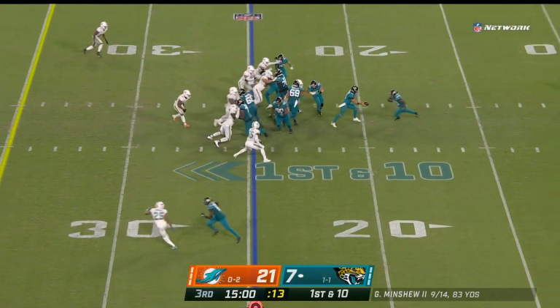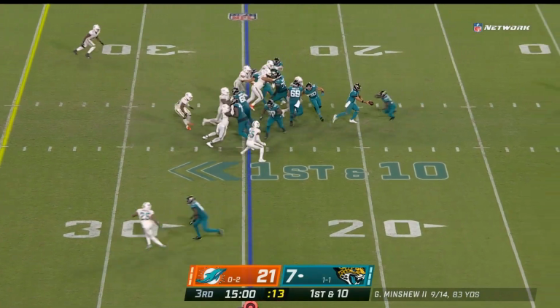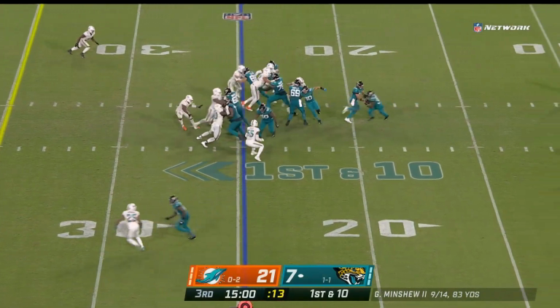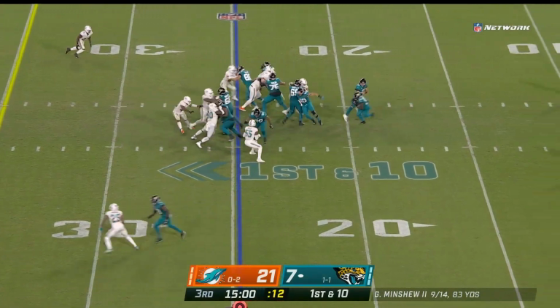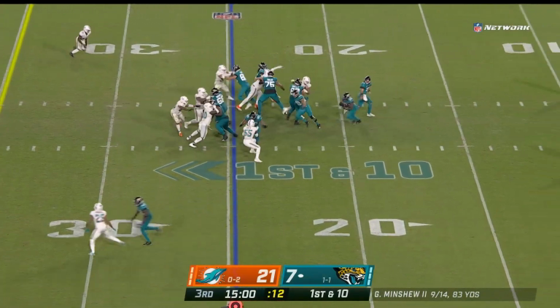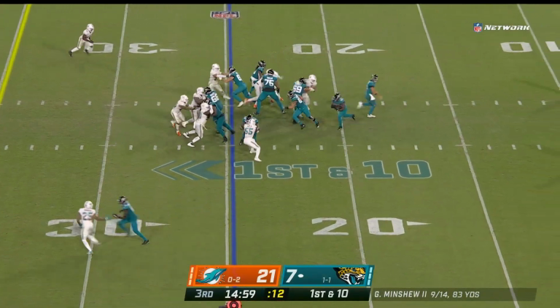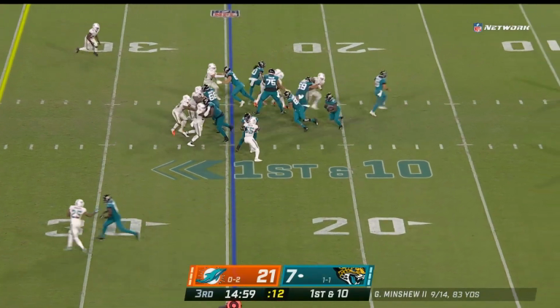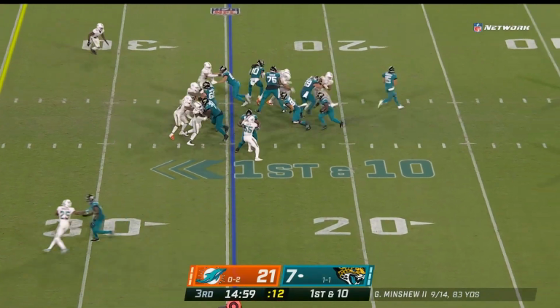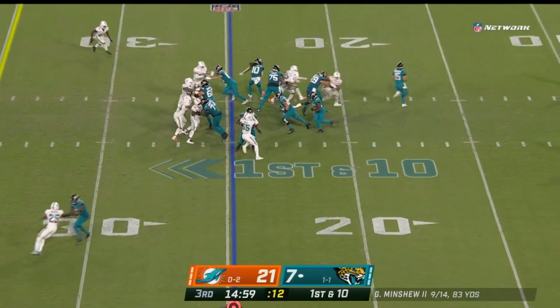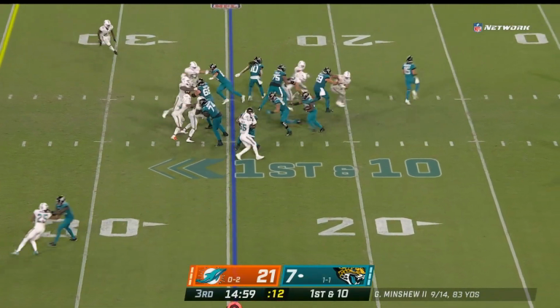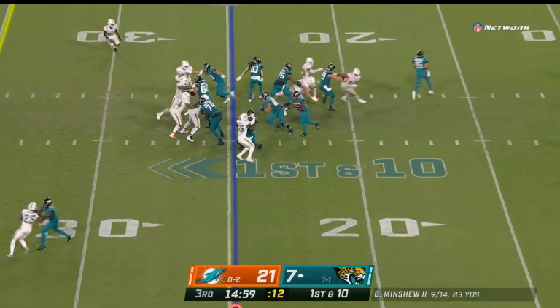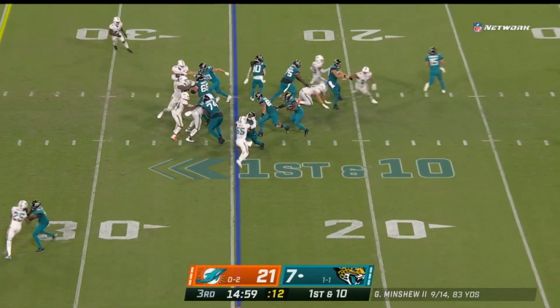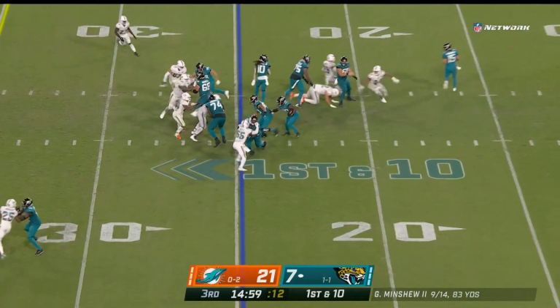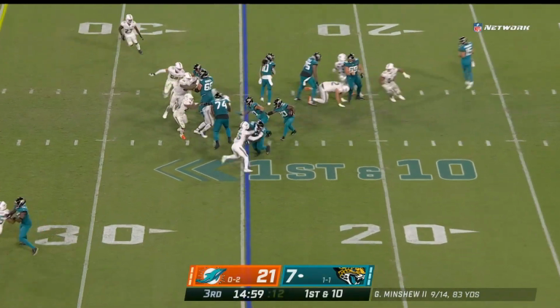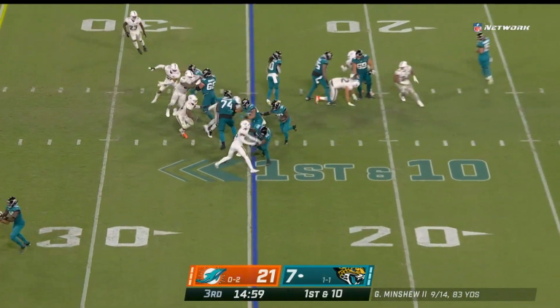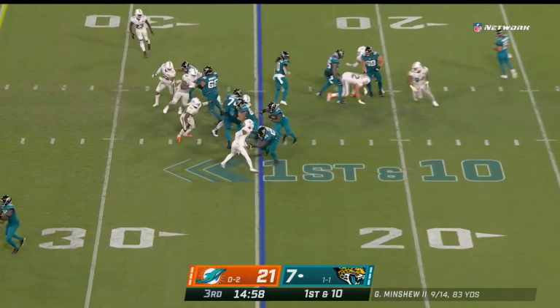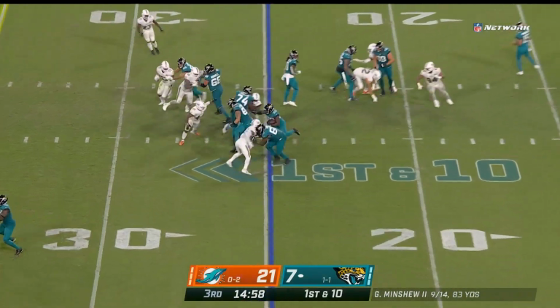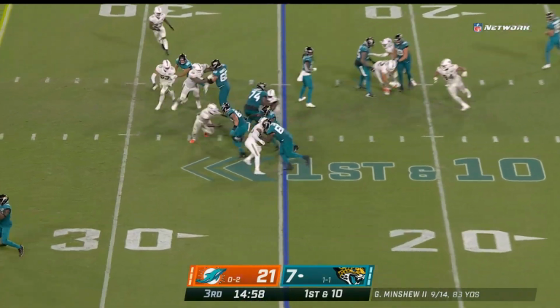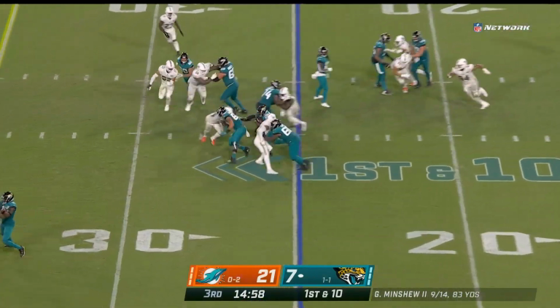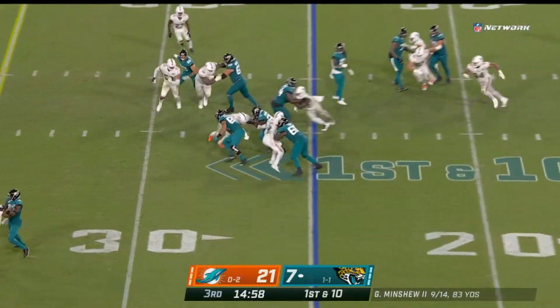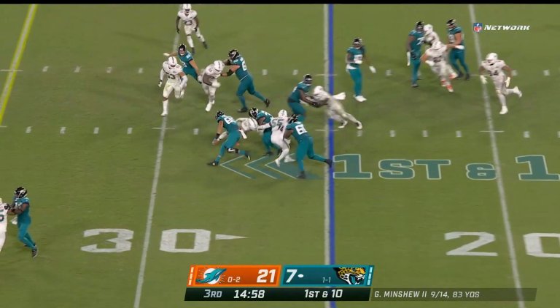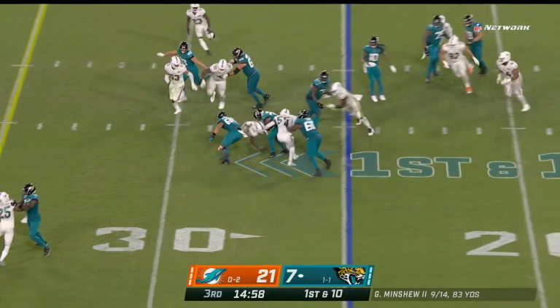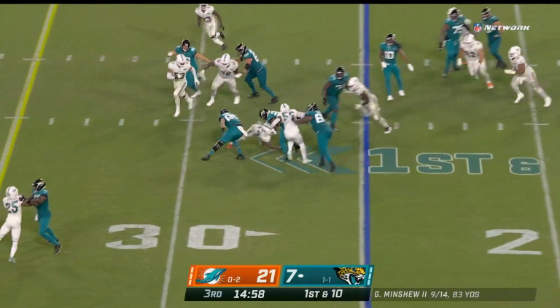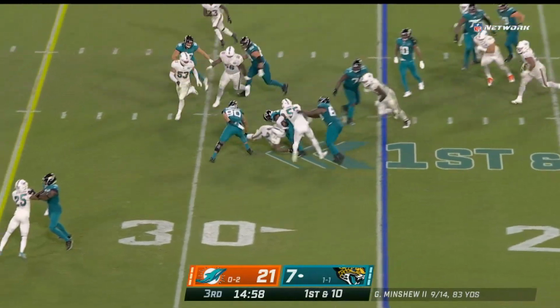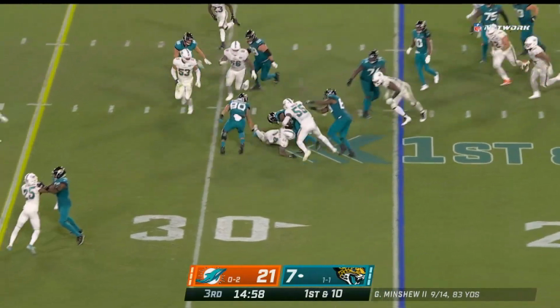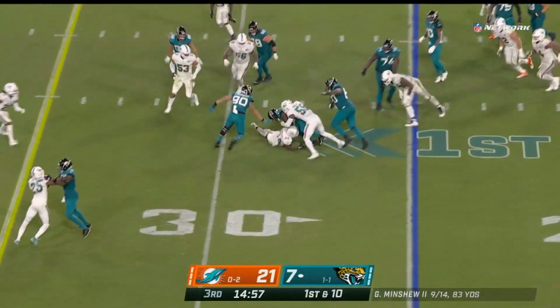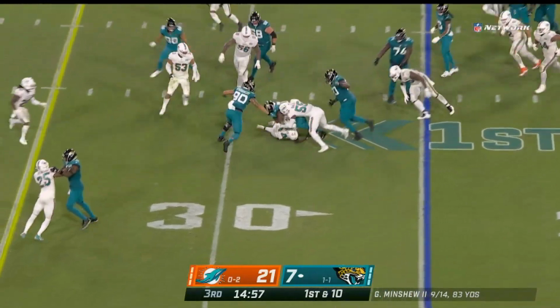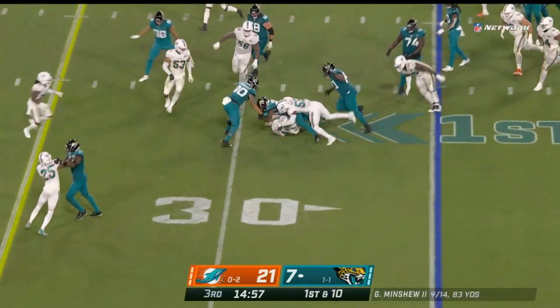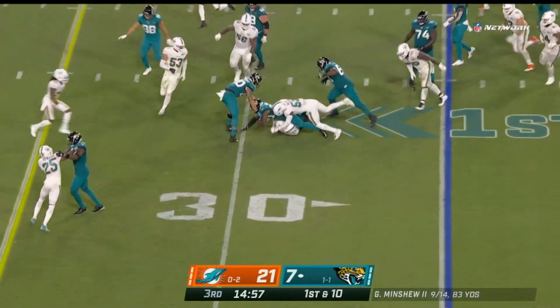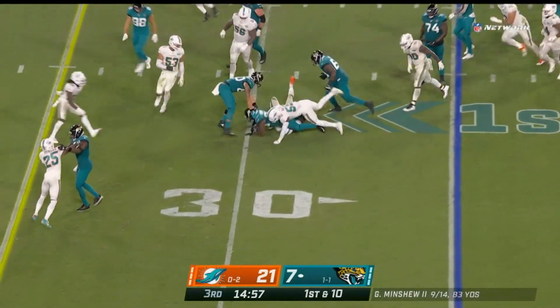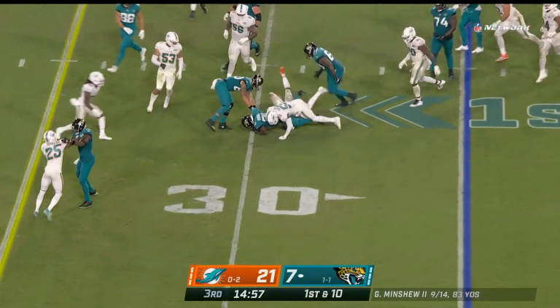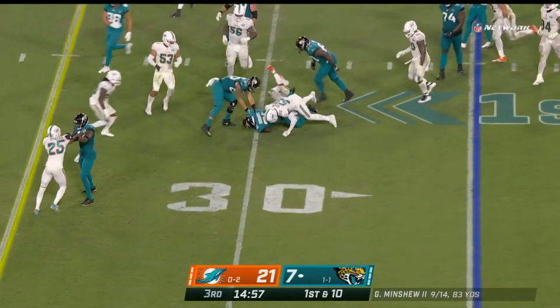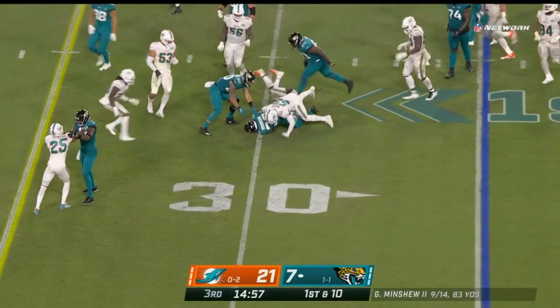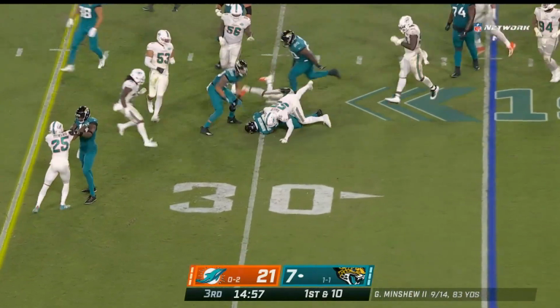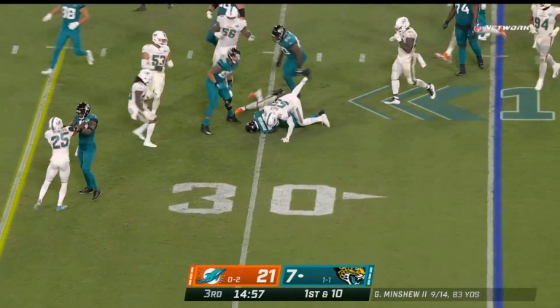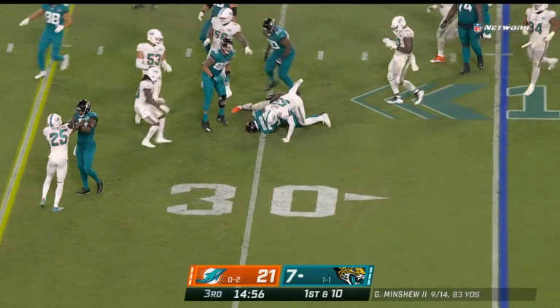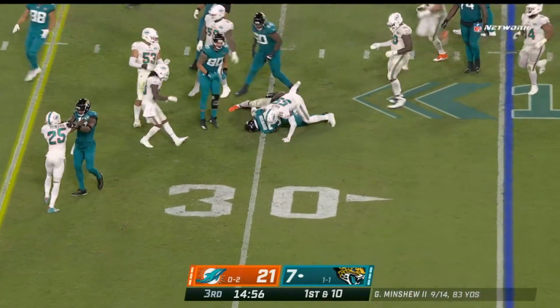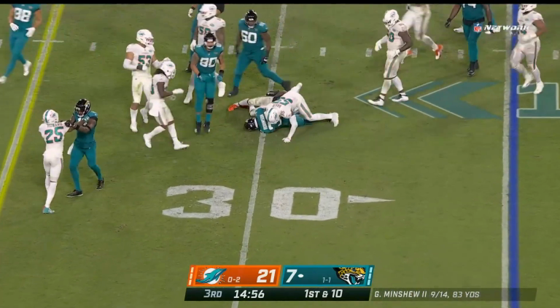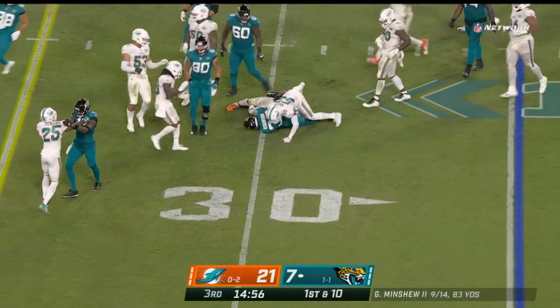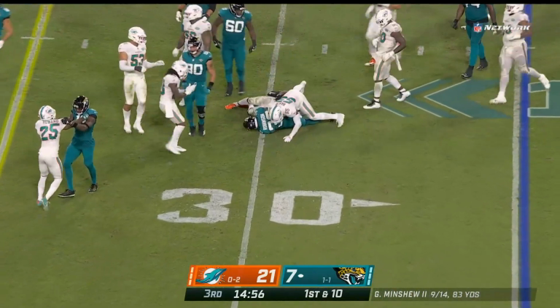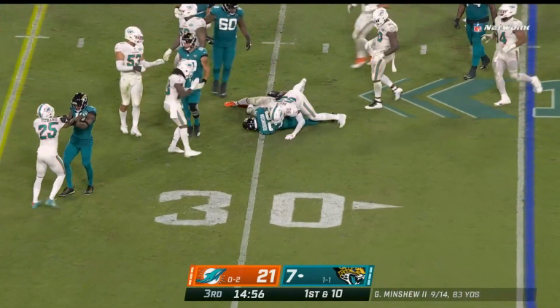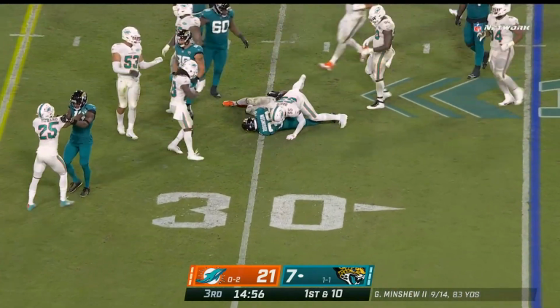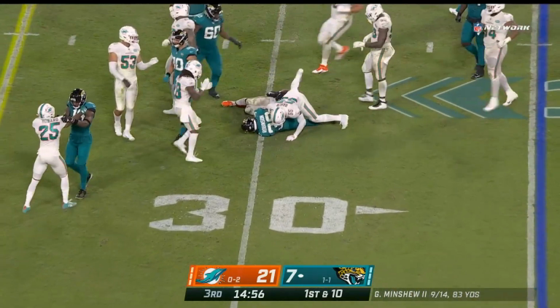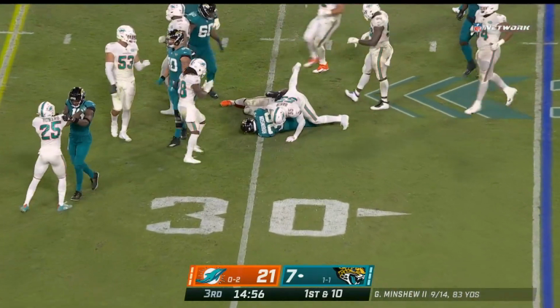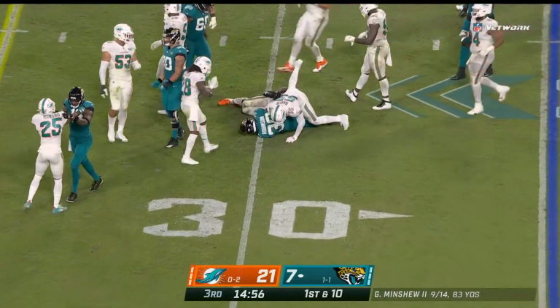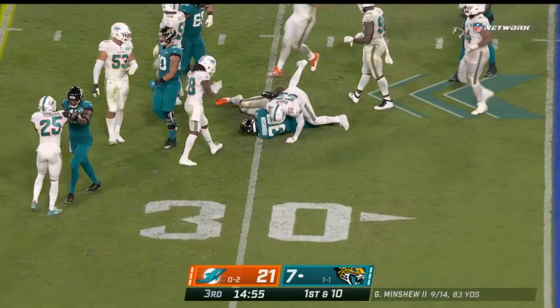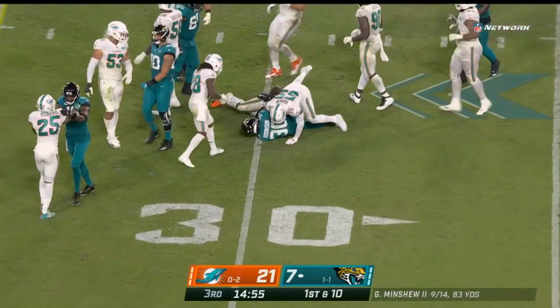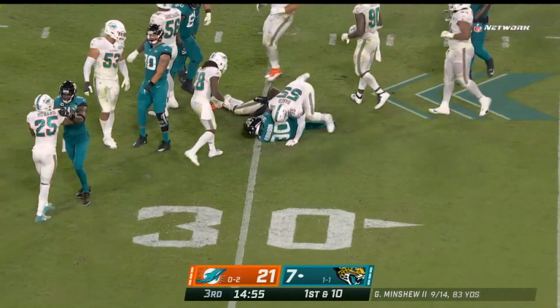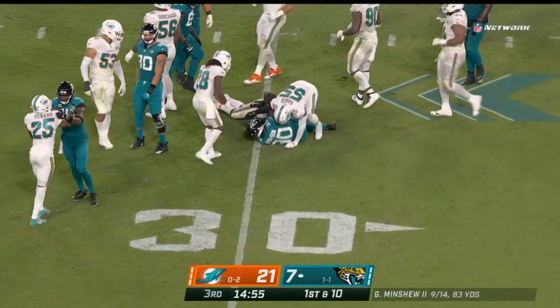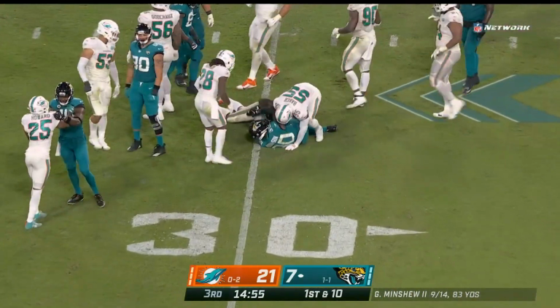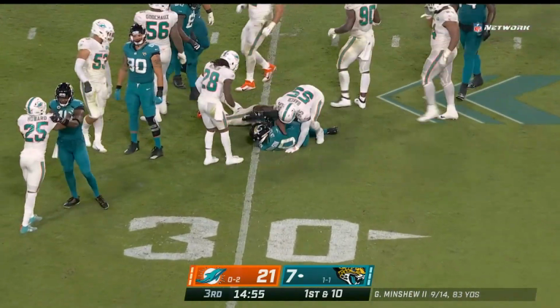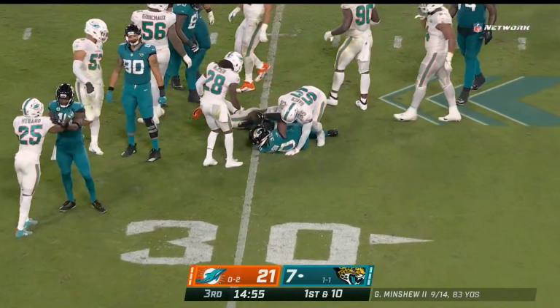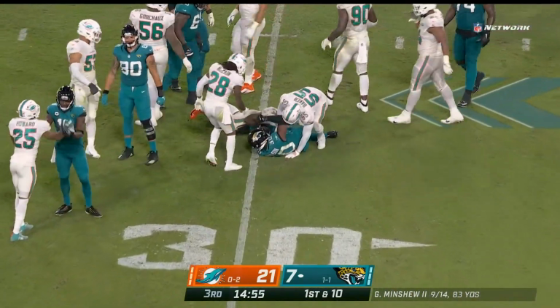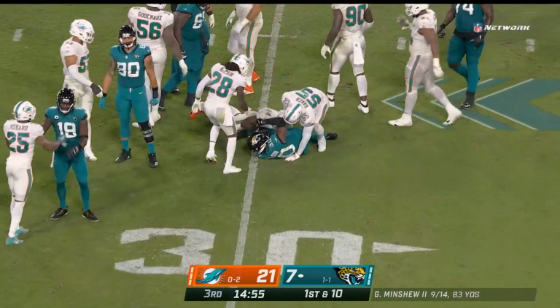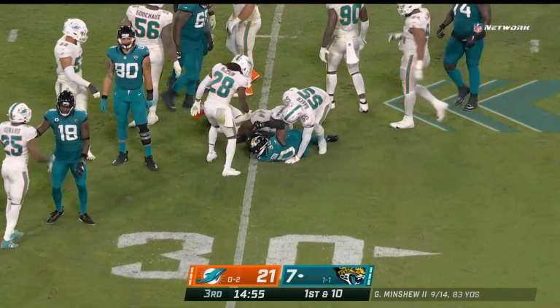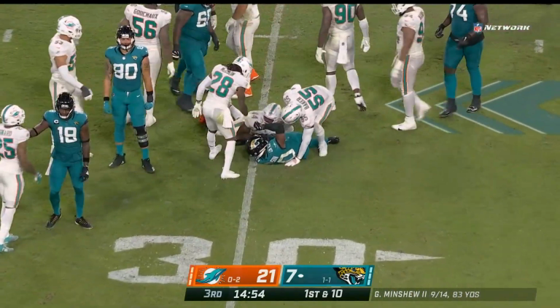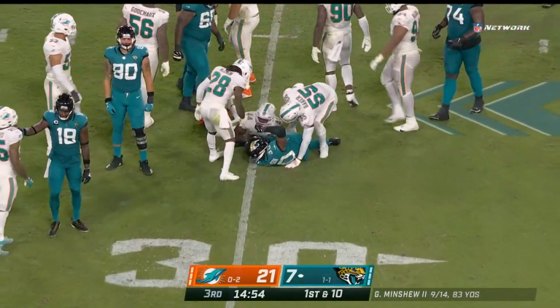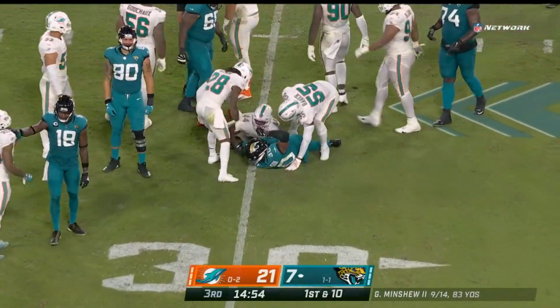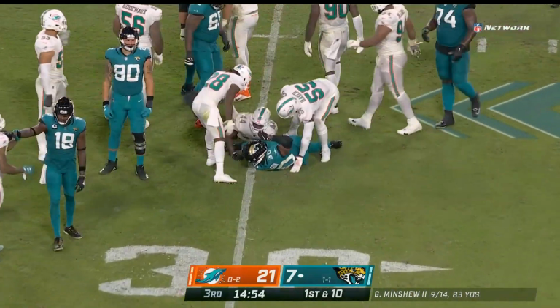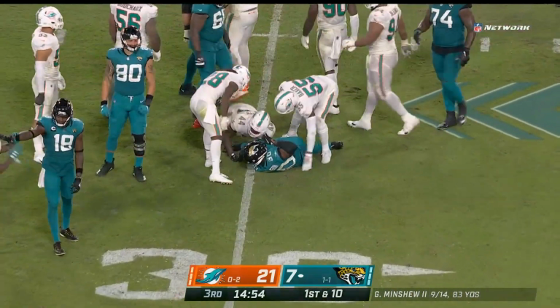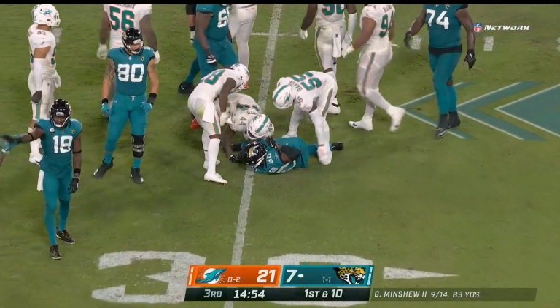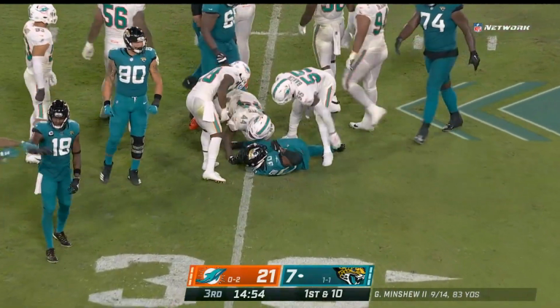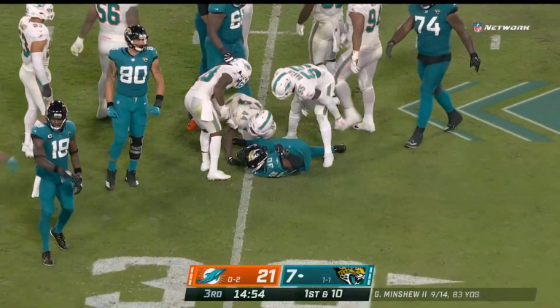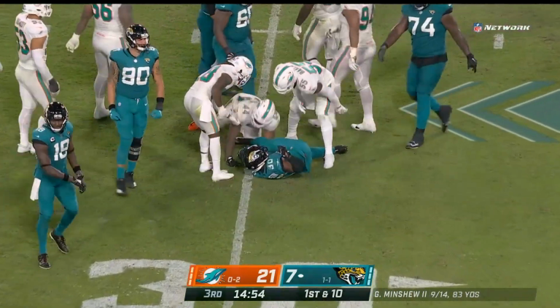That's O'Shaughnessy in motion. Hand-off here is to Robinson. A gain of five.